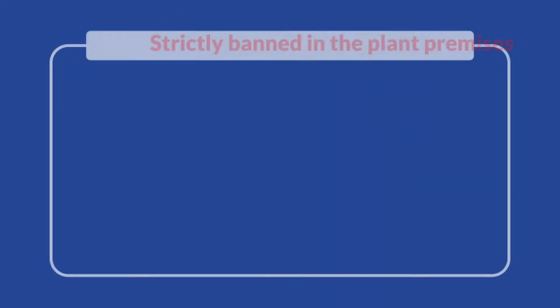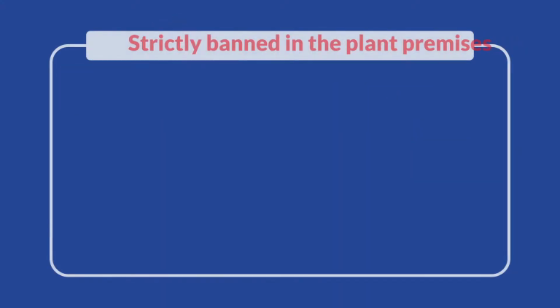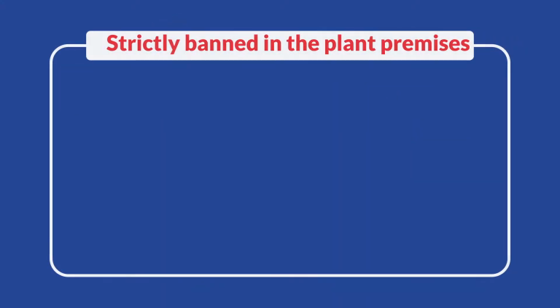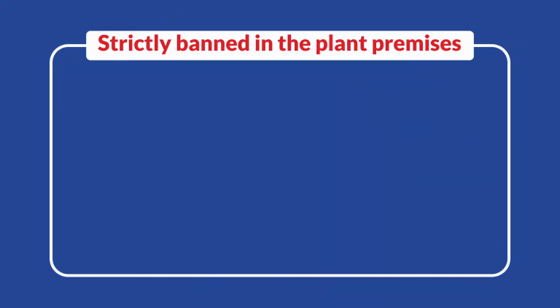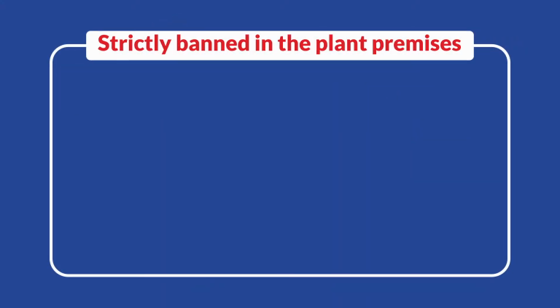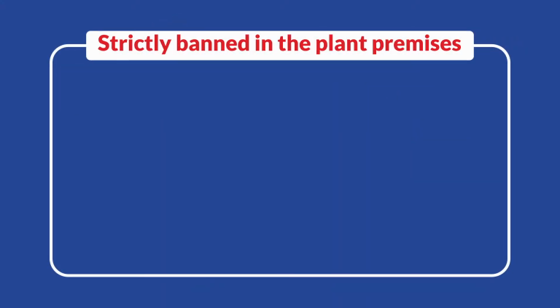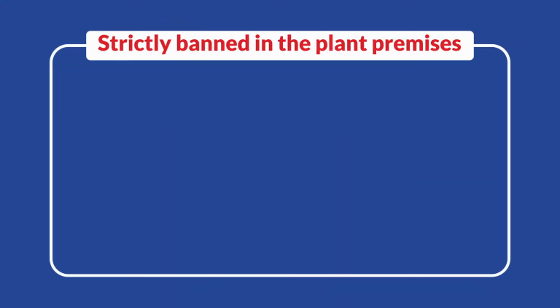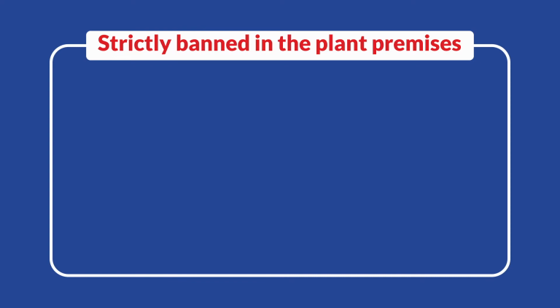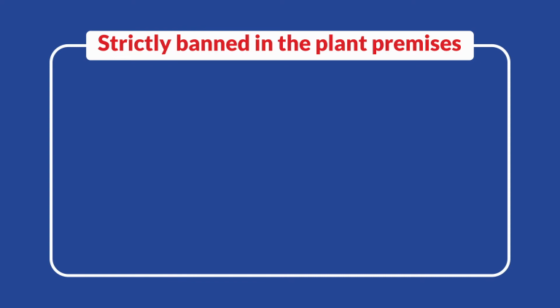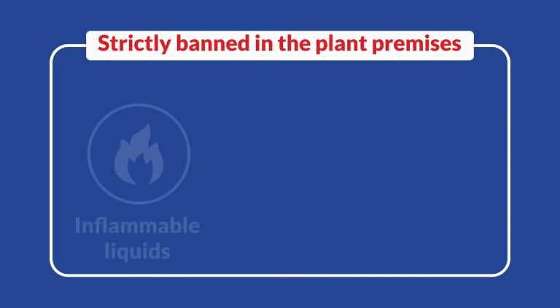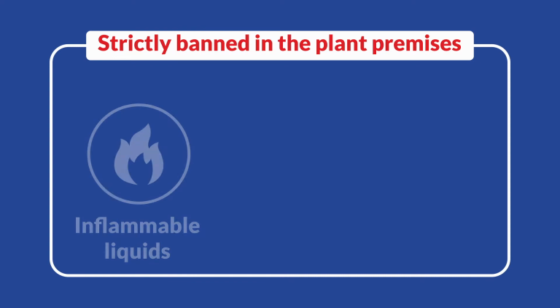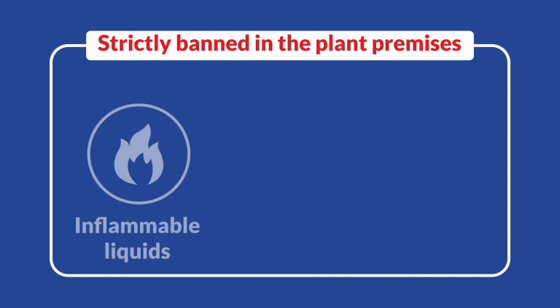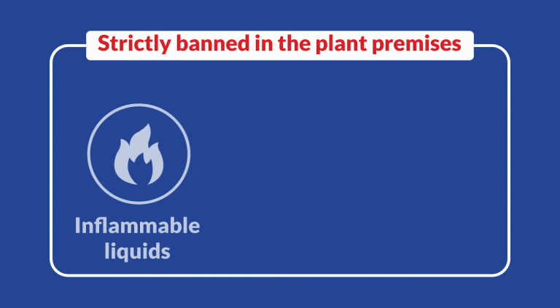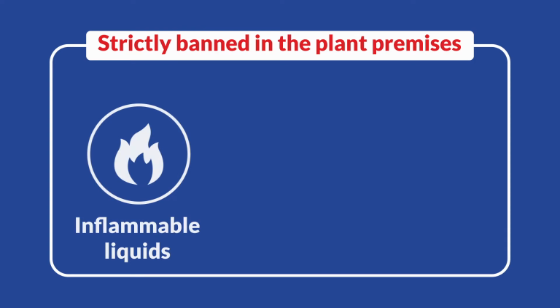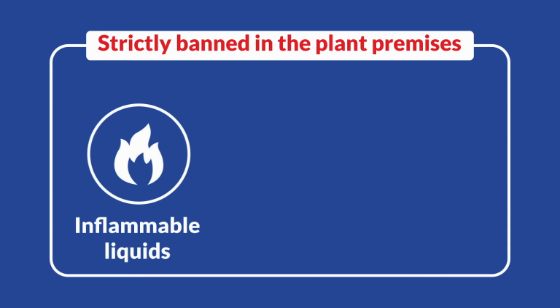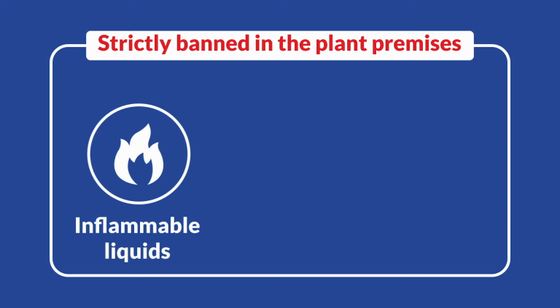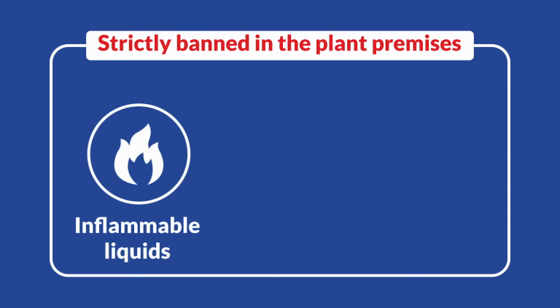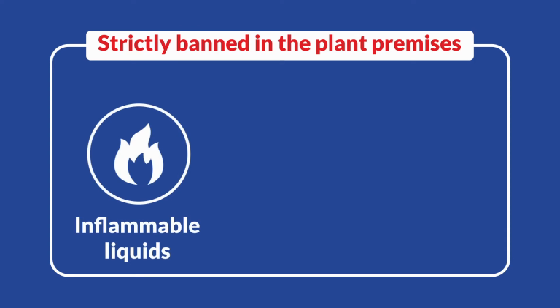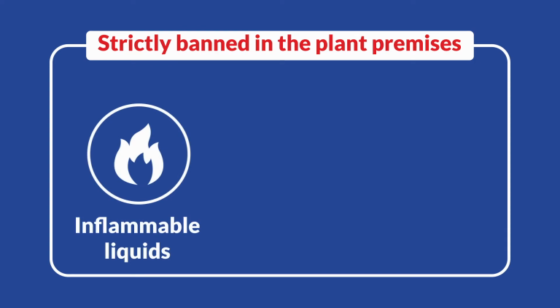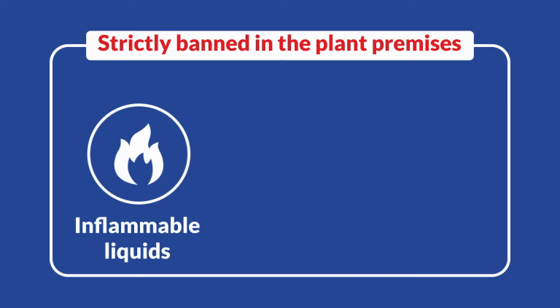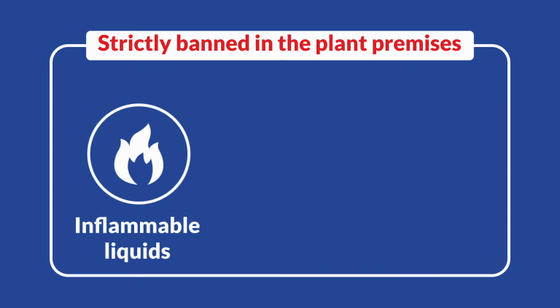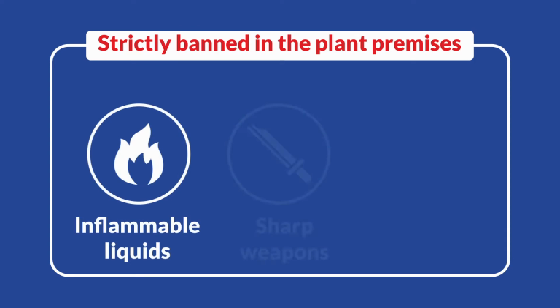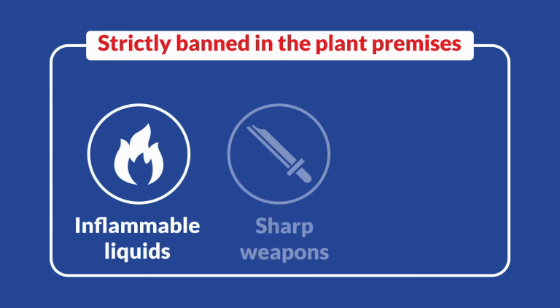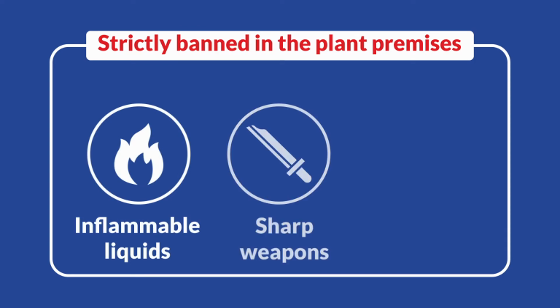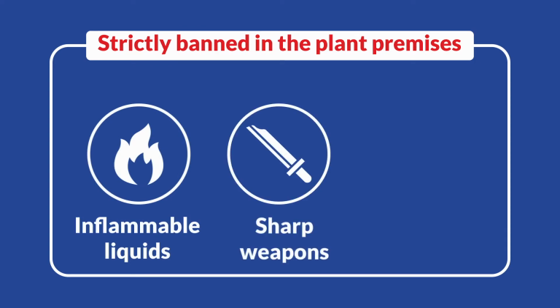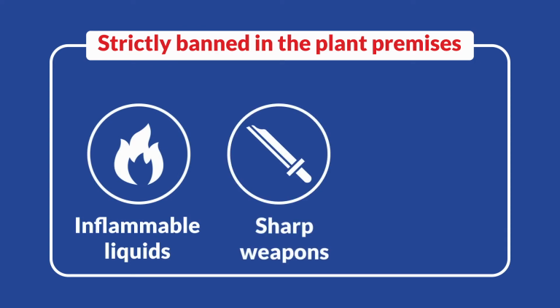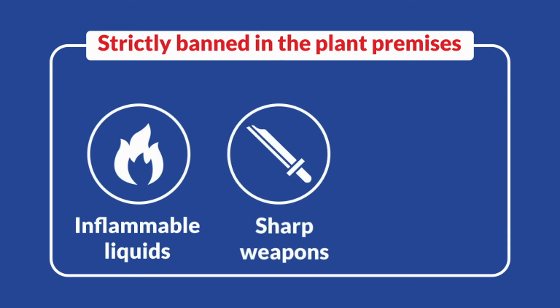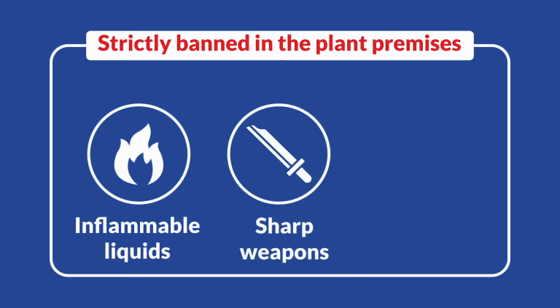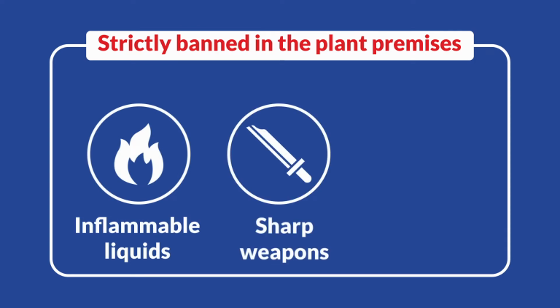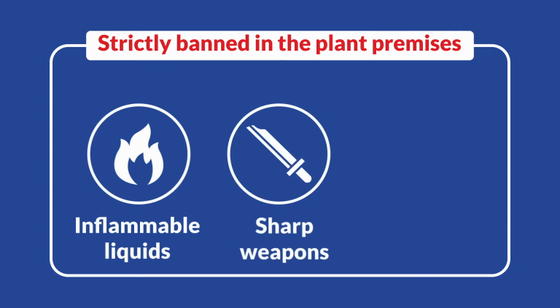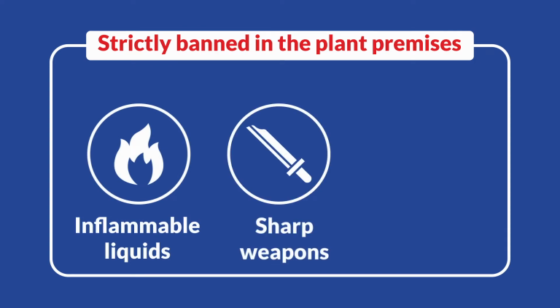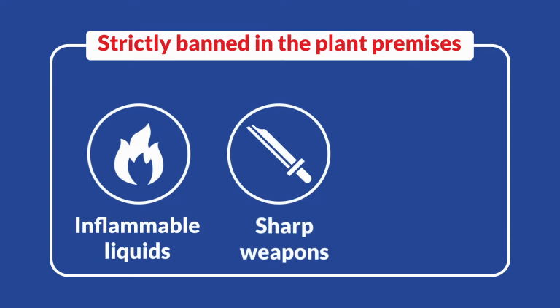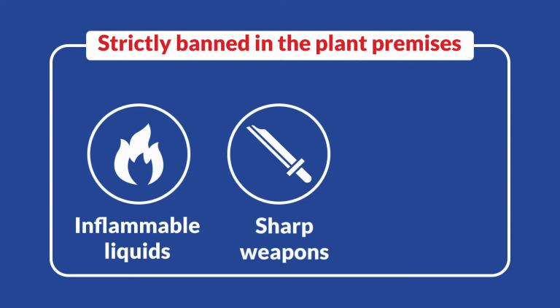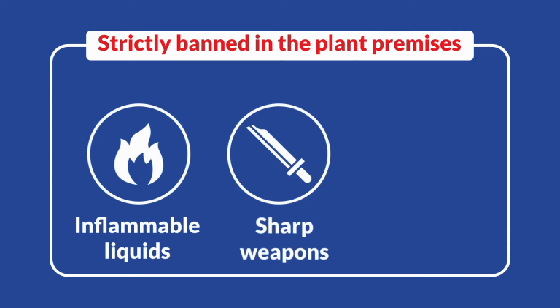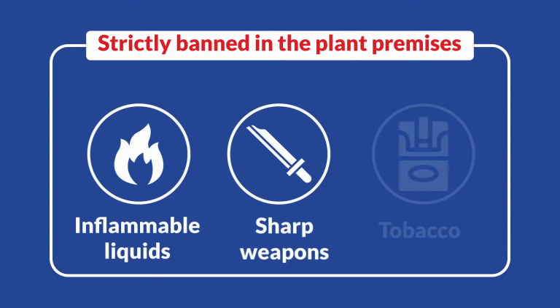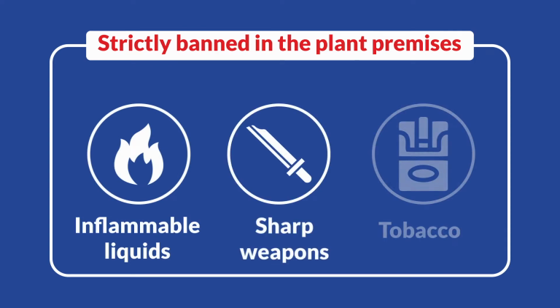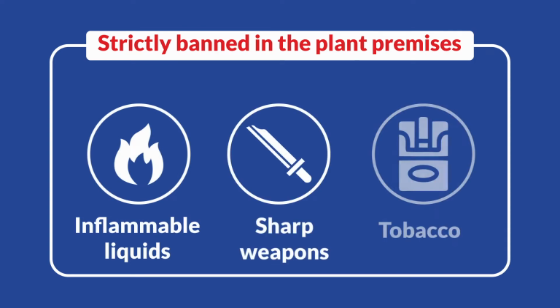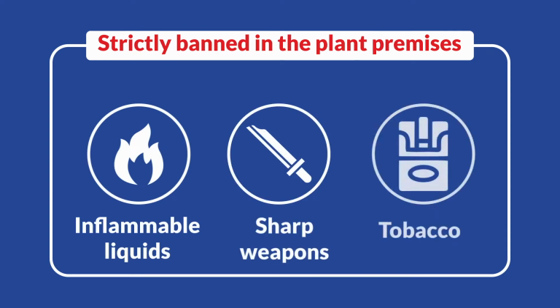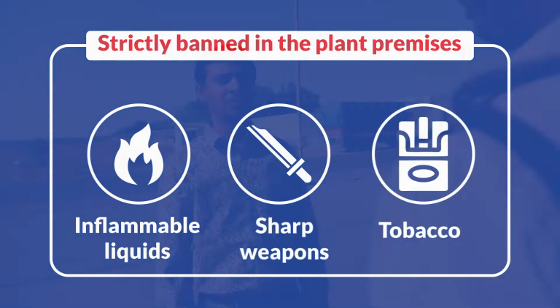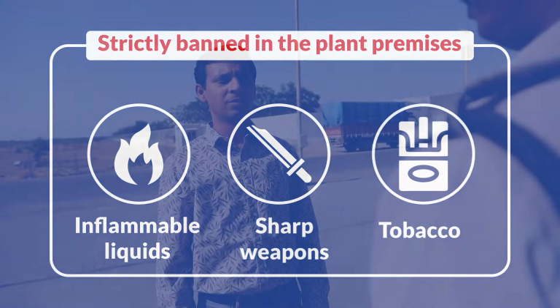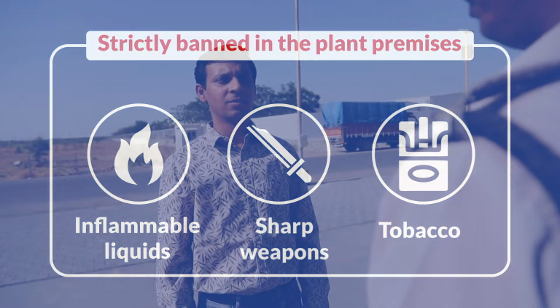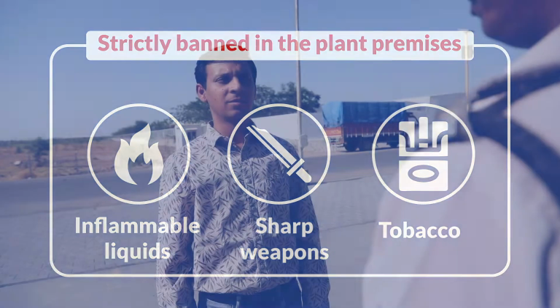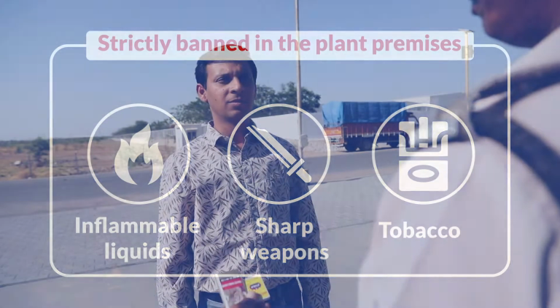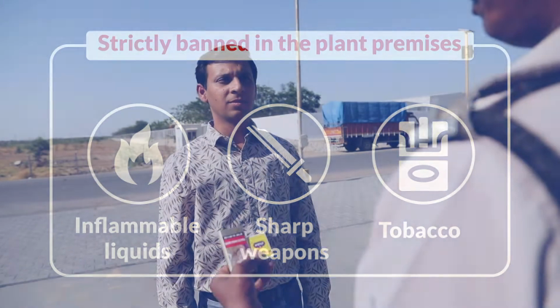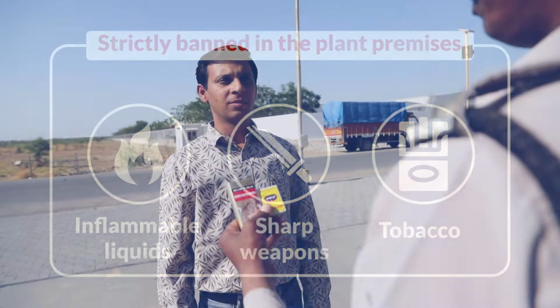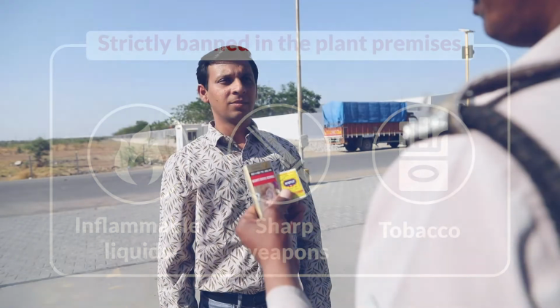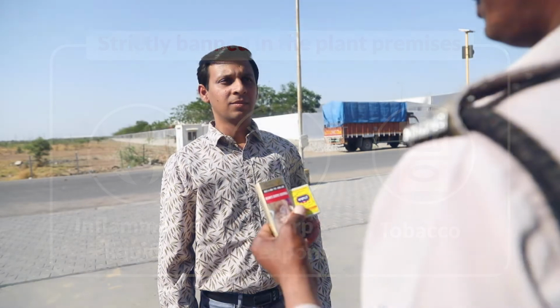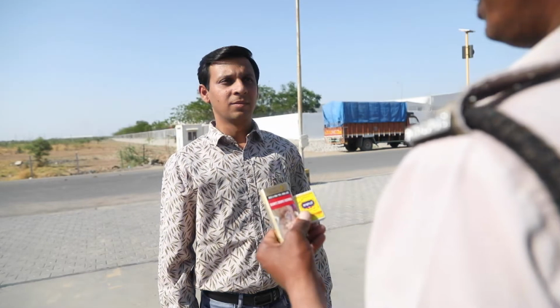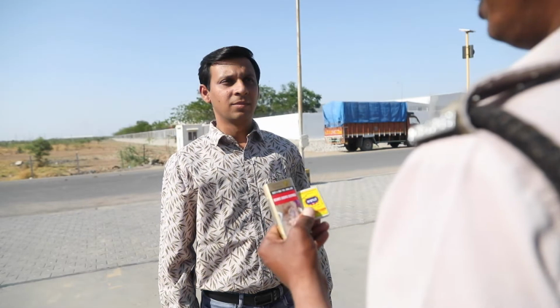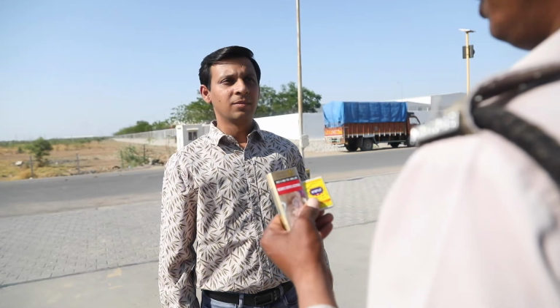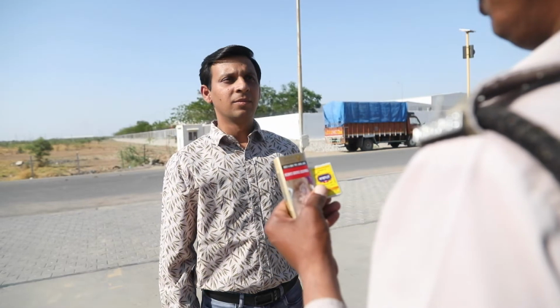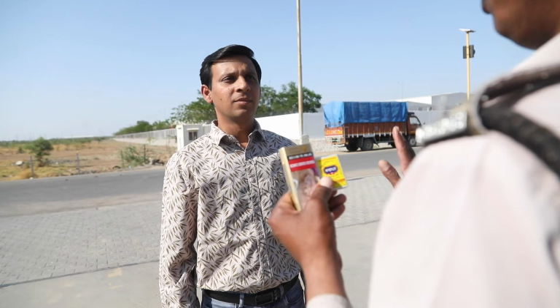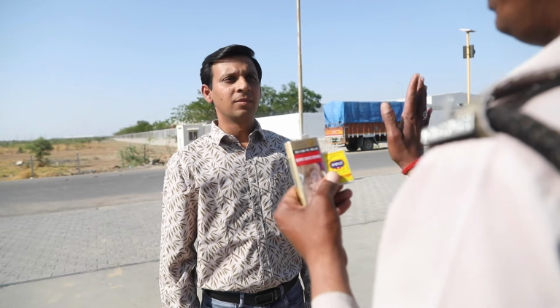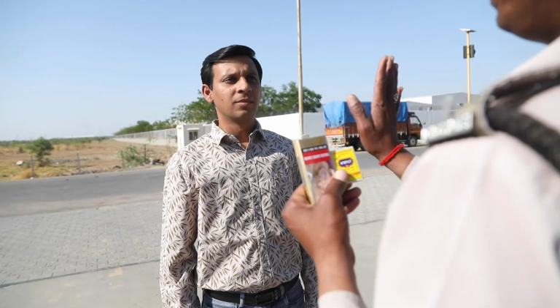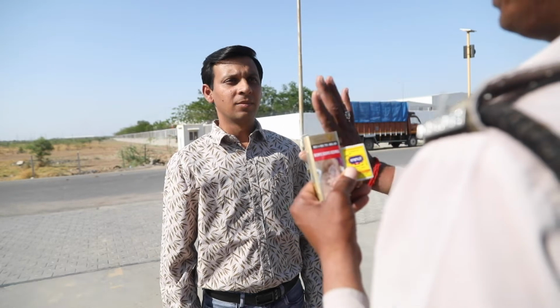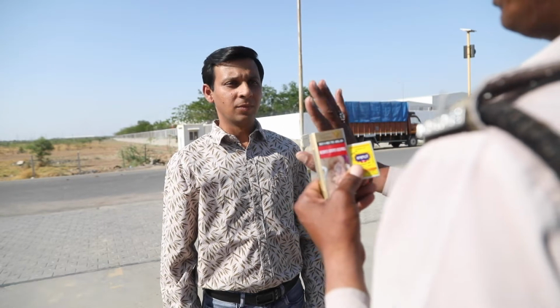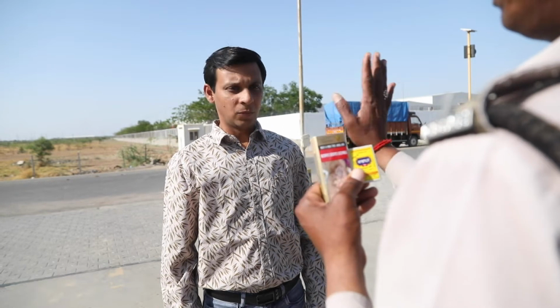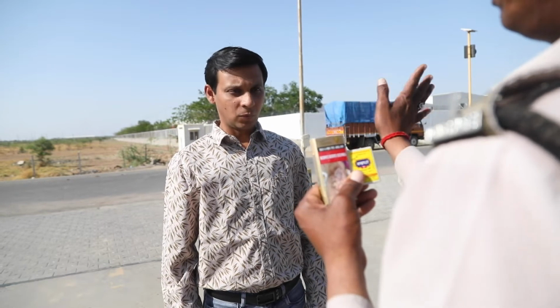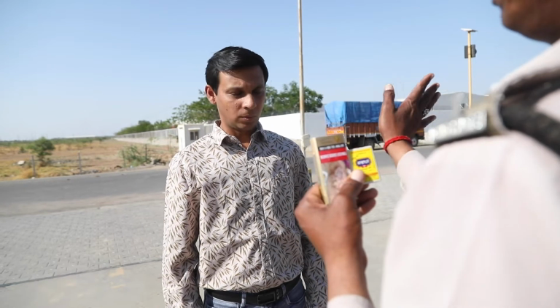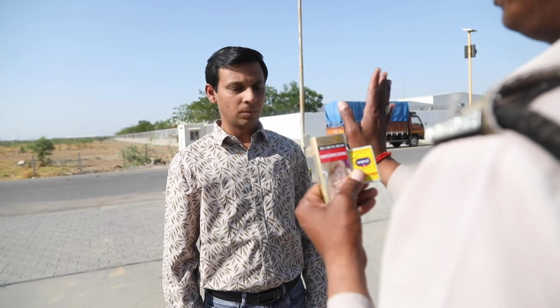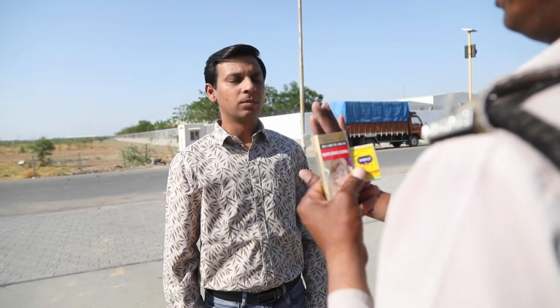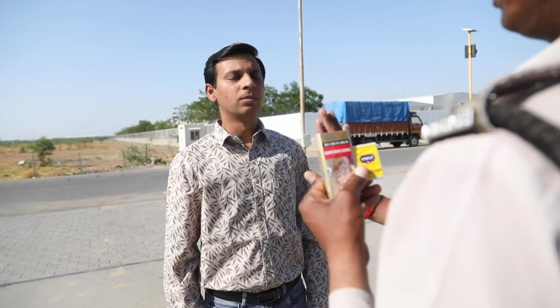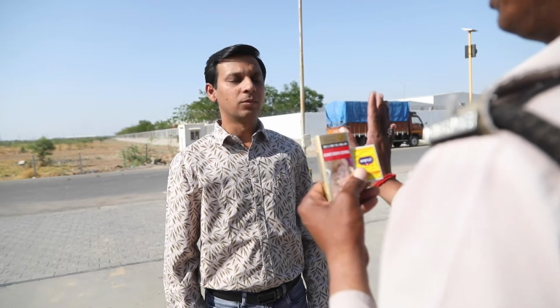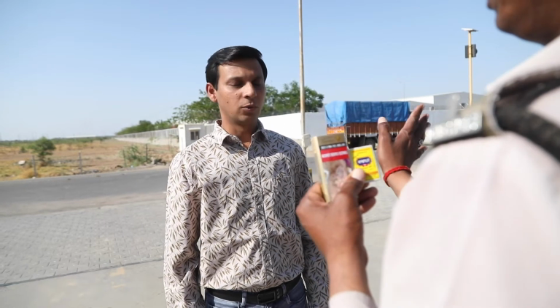Inflammable liquids, sharp weapons, tobacco, or any kind of tobacco products are strictly banned in the plant premises.